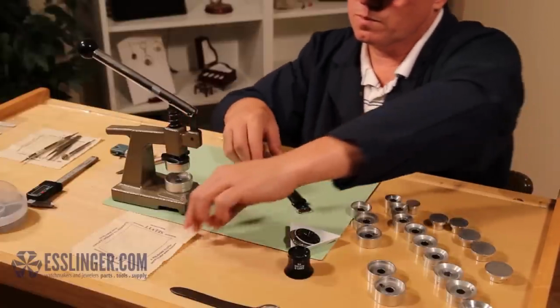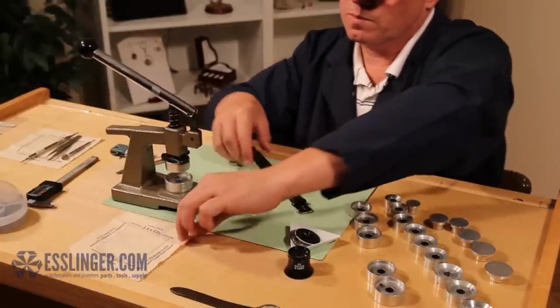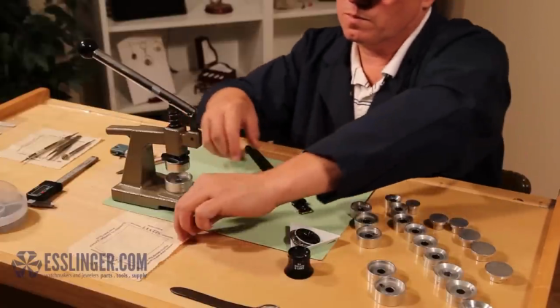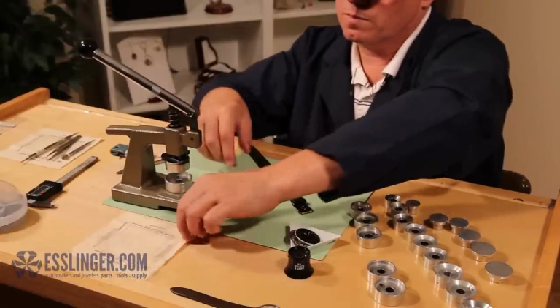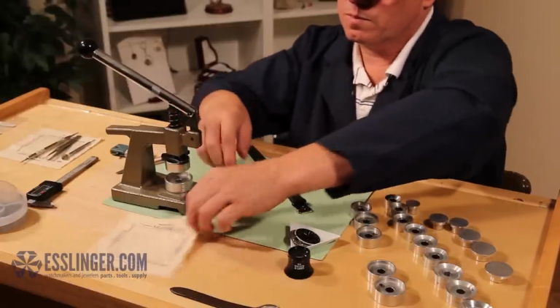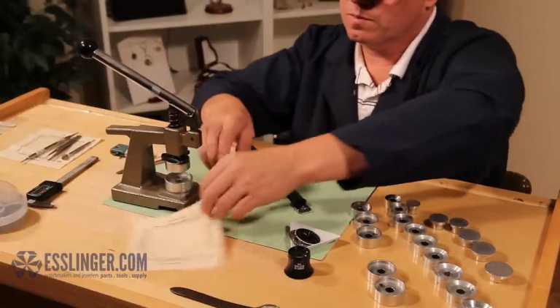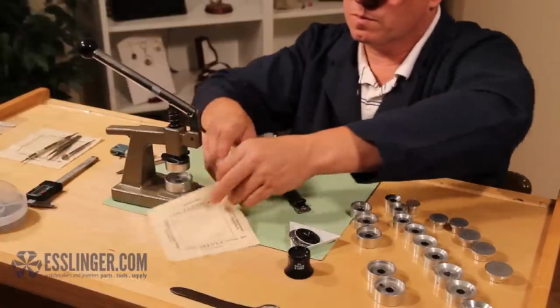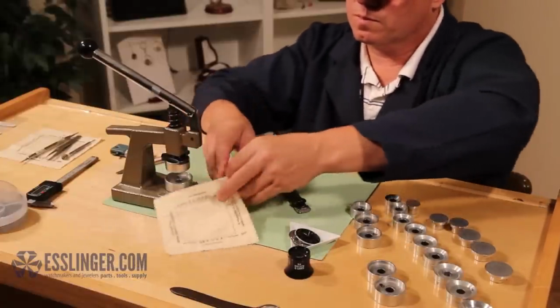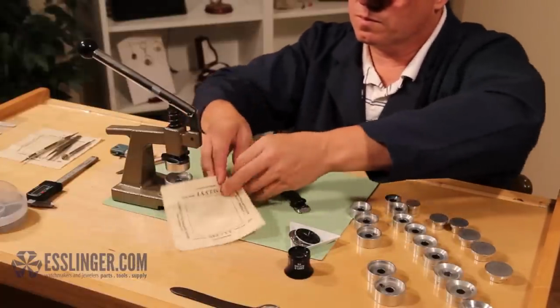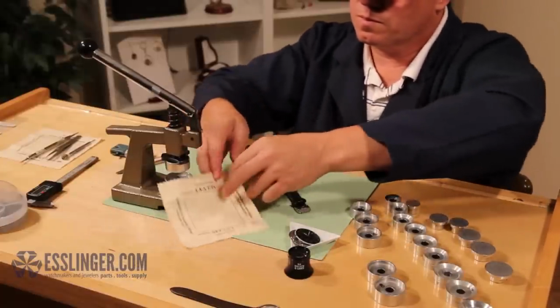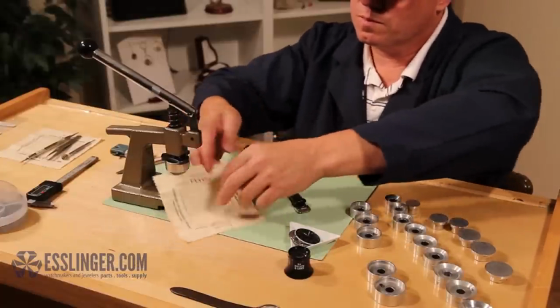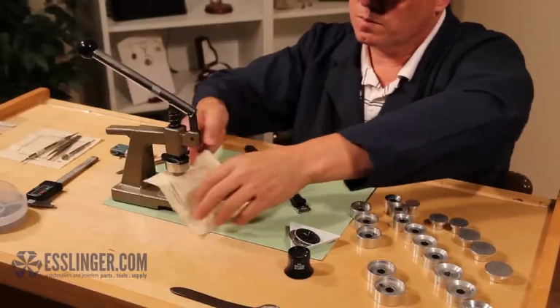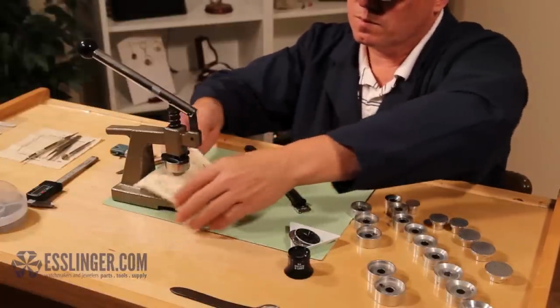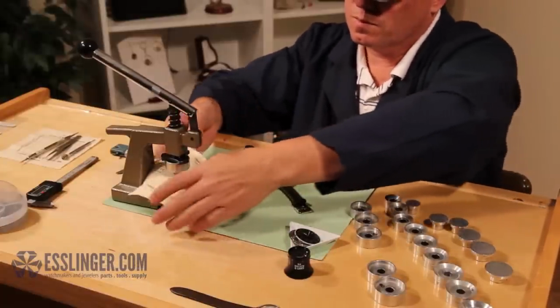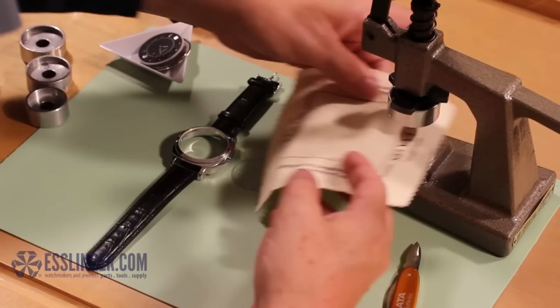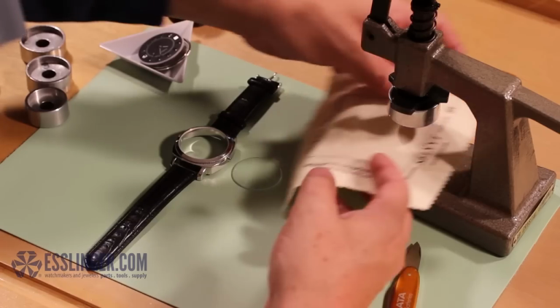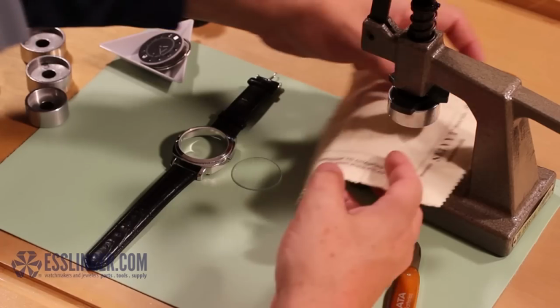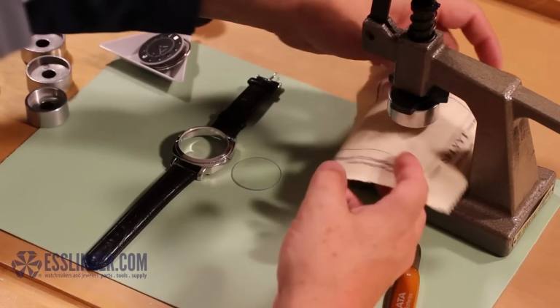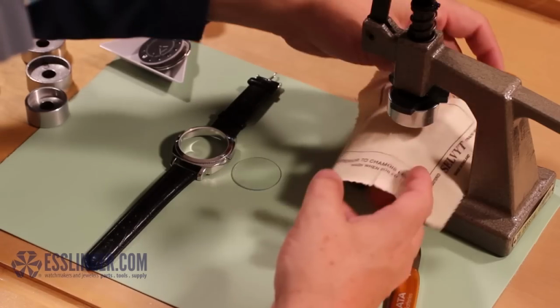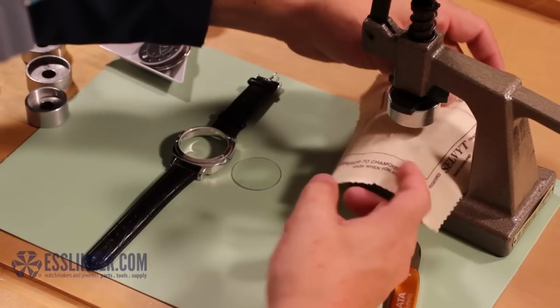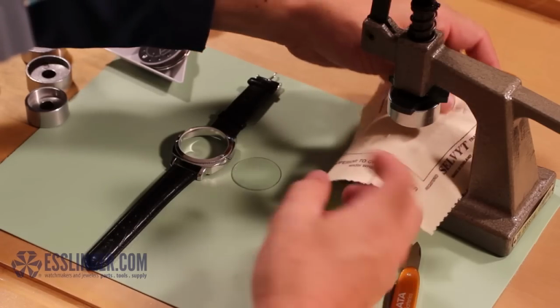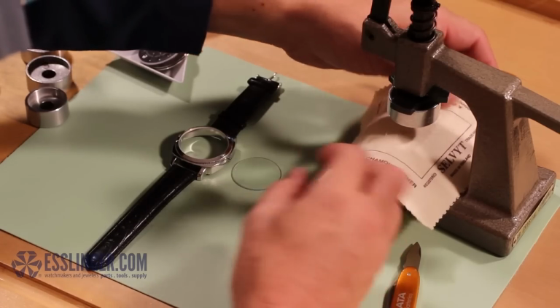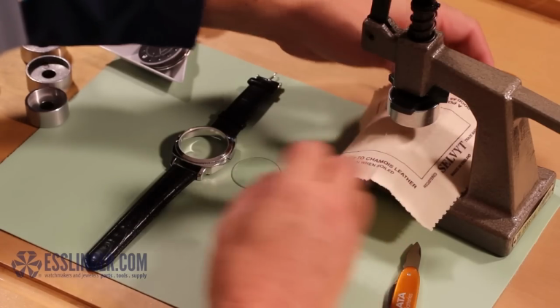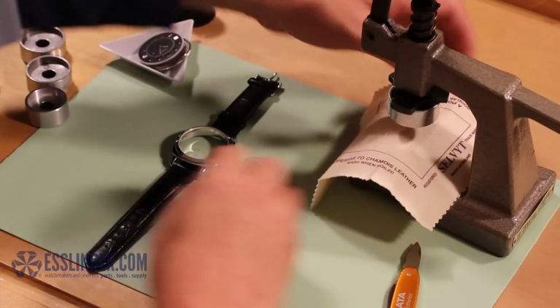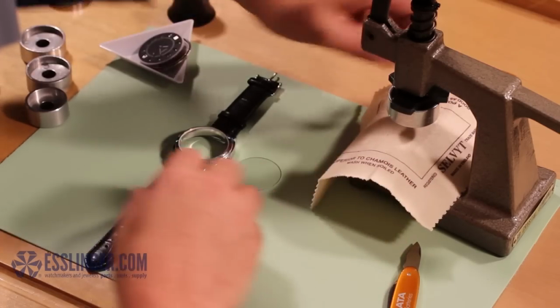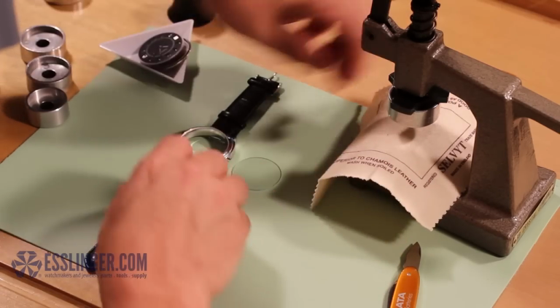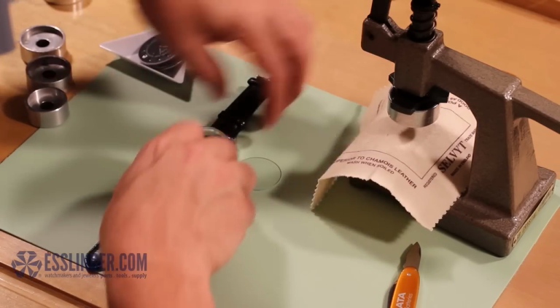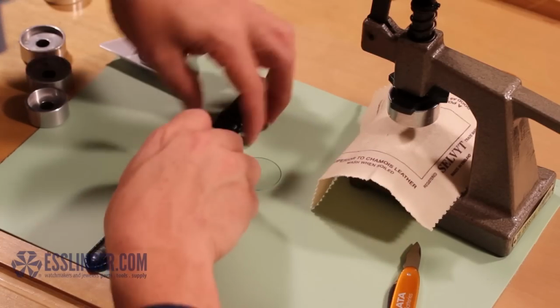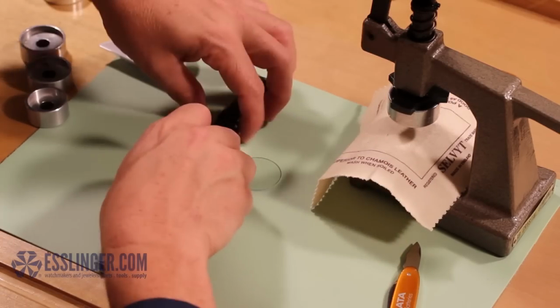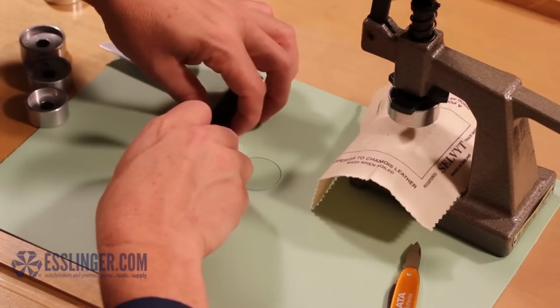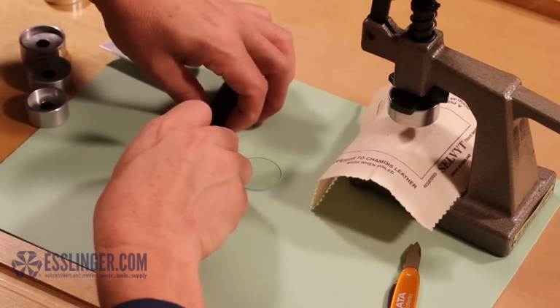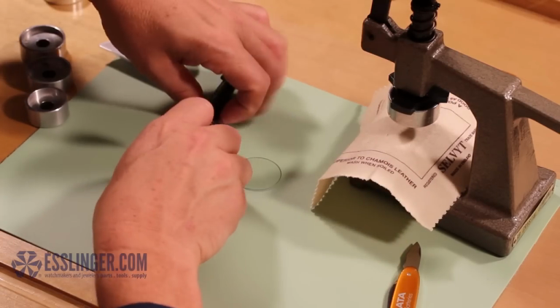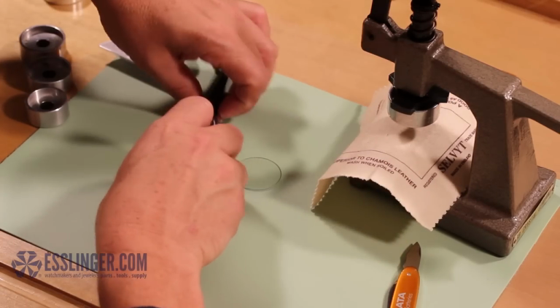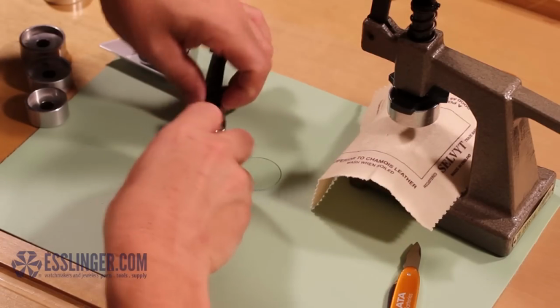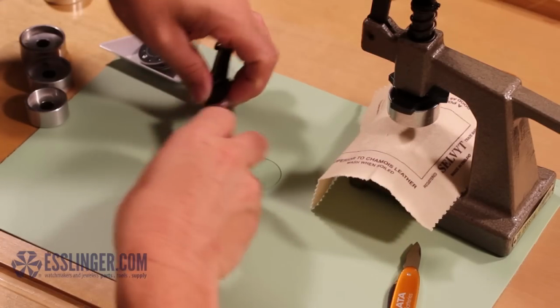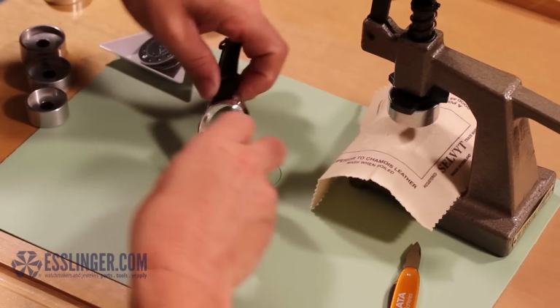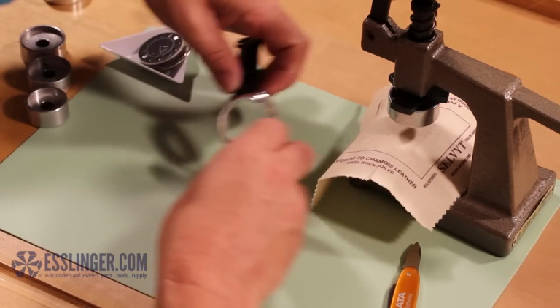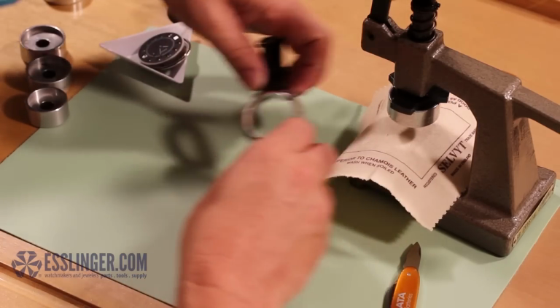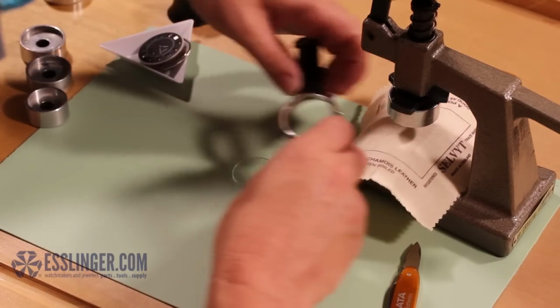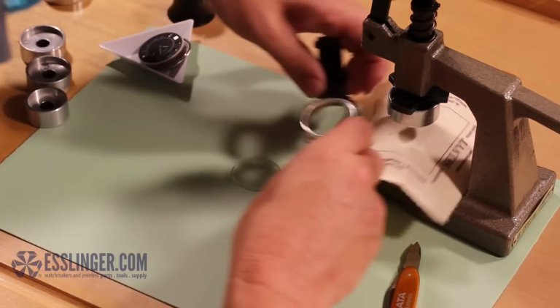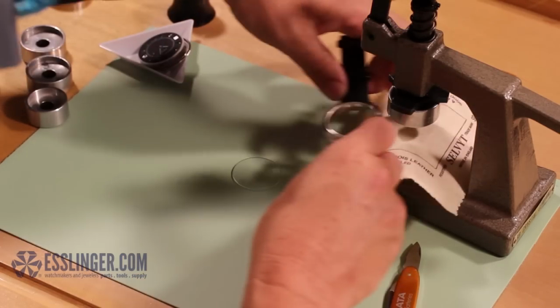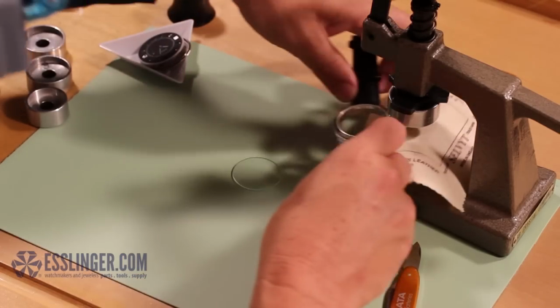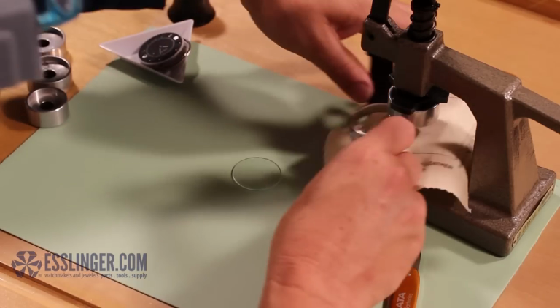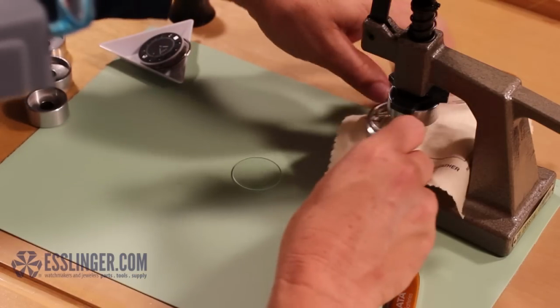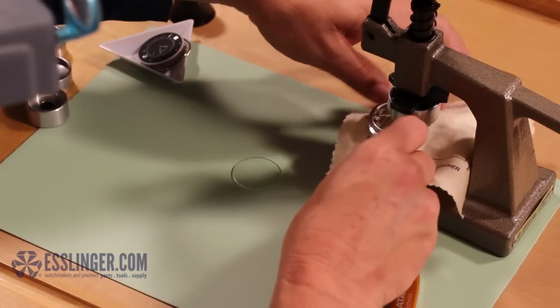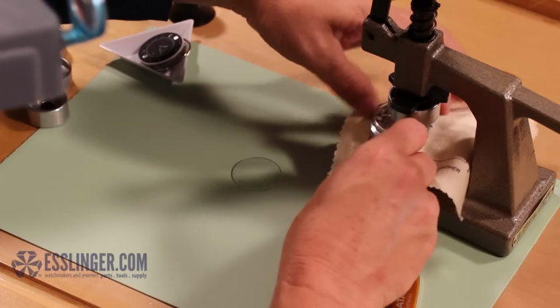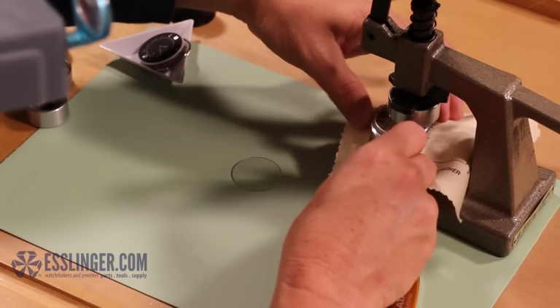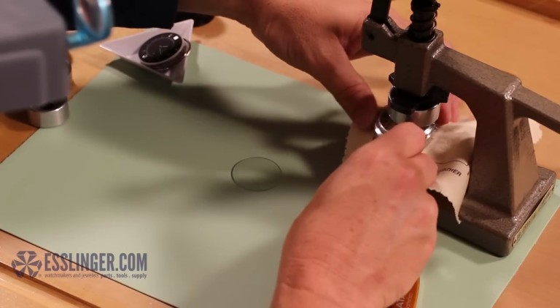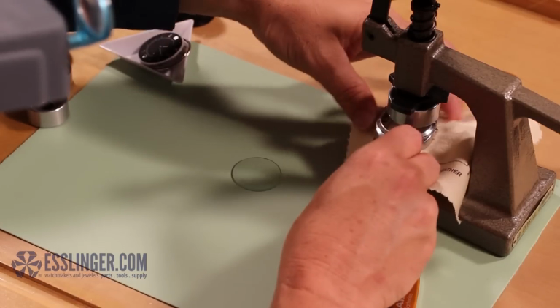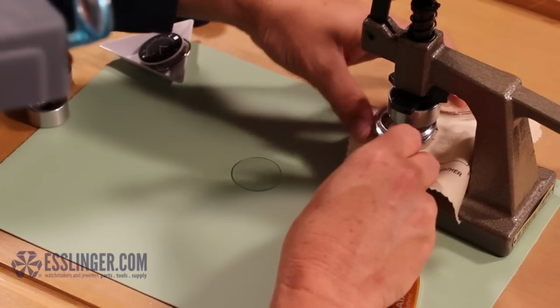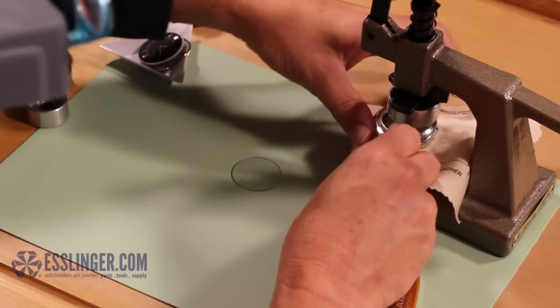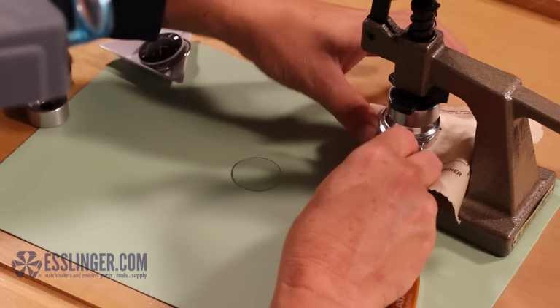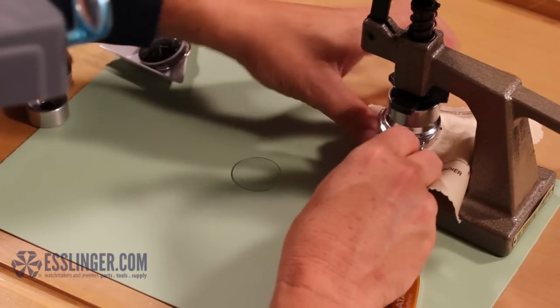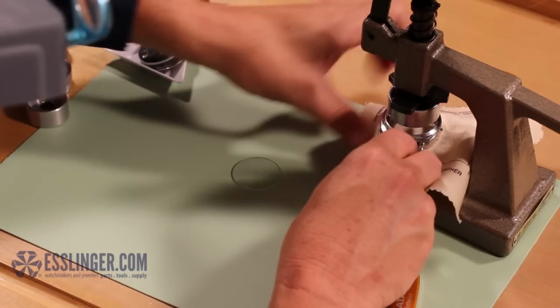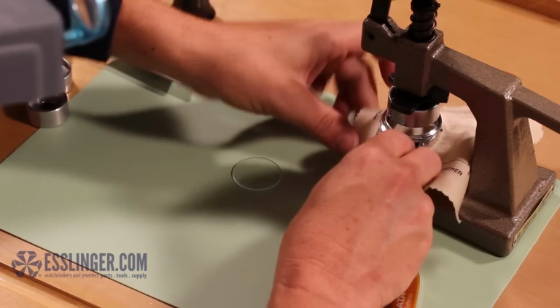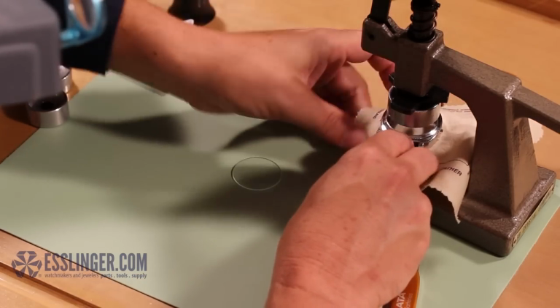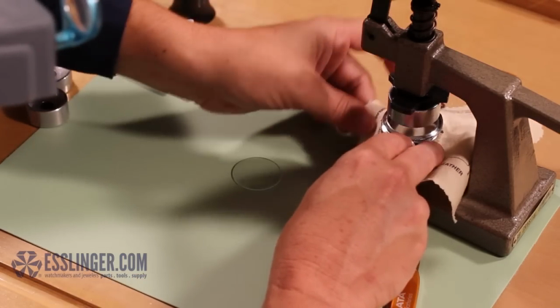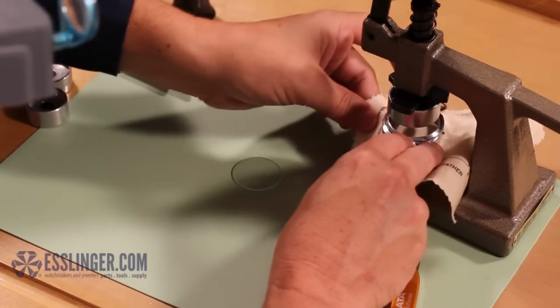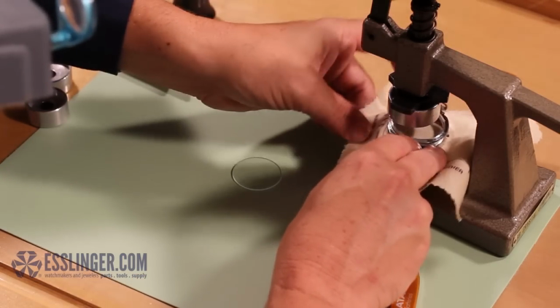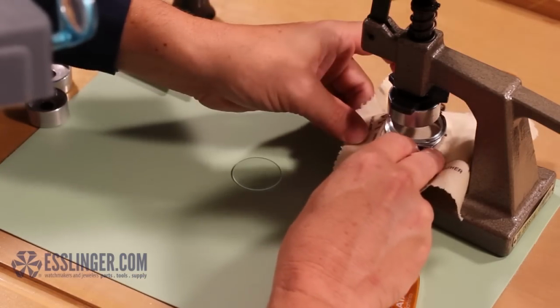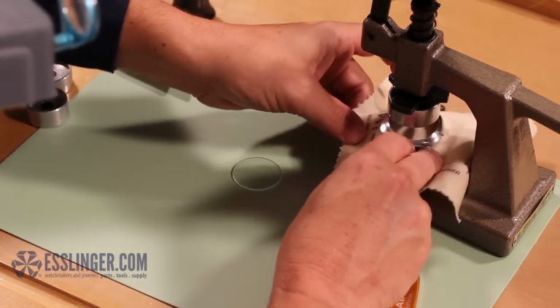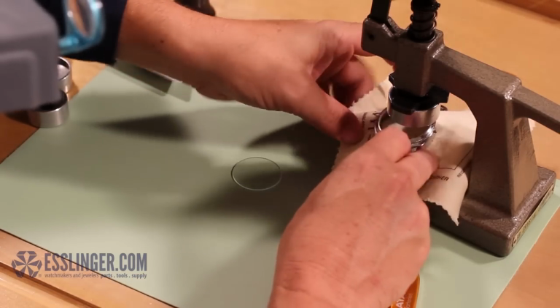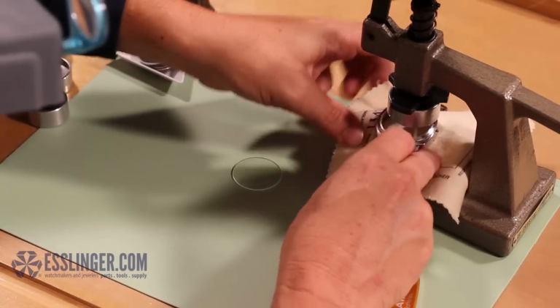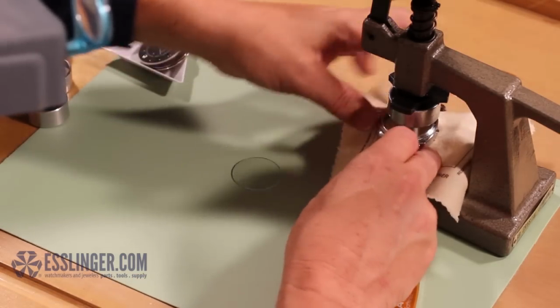Take your selvet cloth and place it across the lower die to protect the back of the watch case from being scratched by the die.